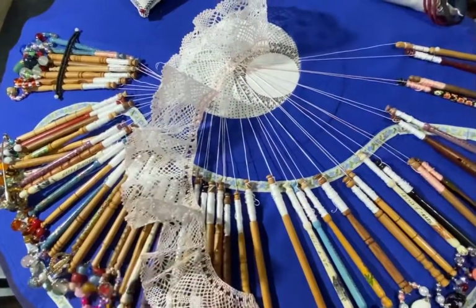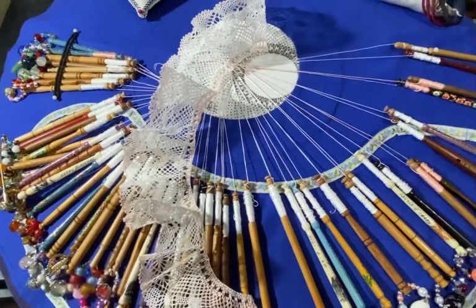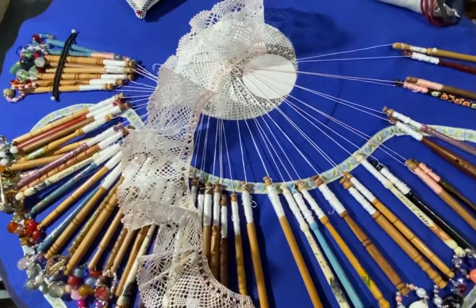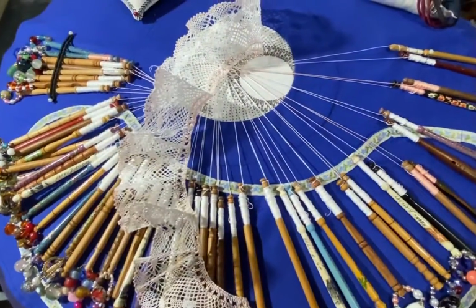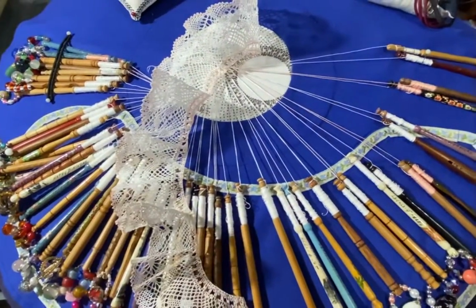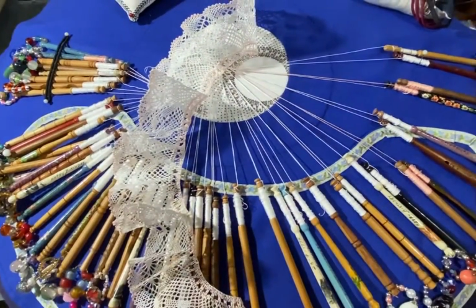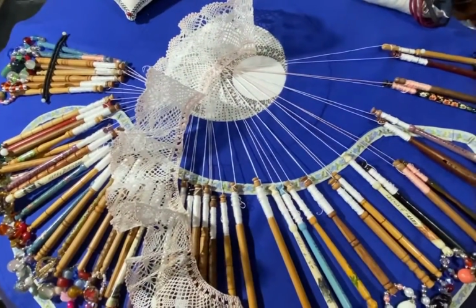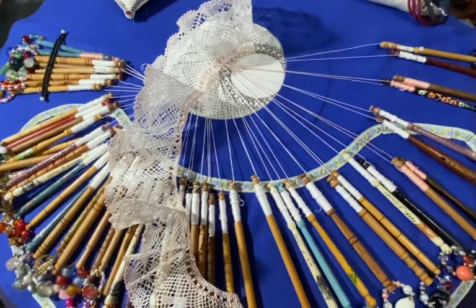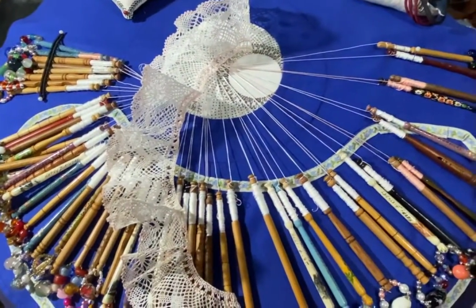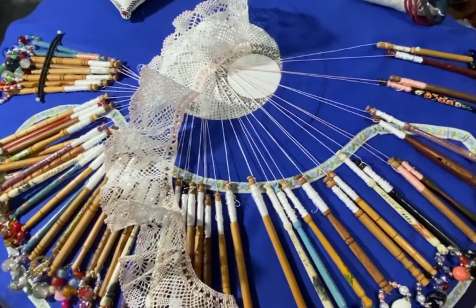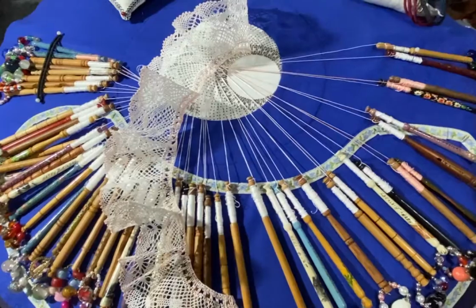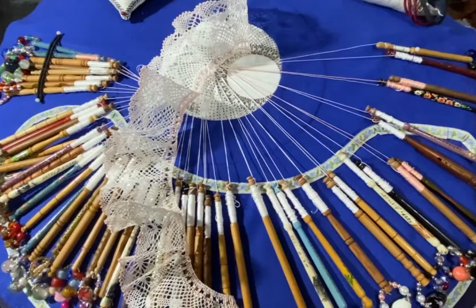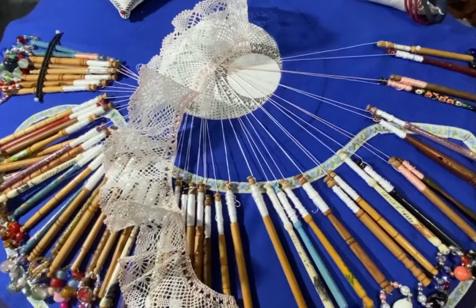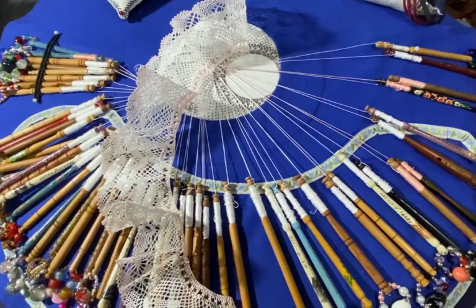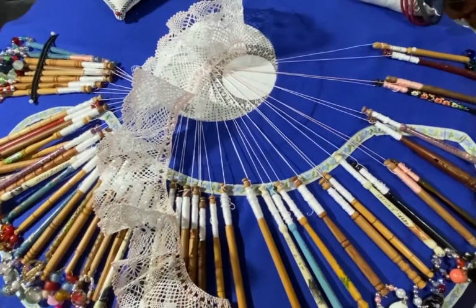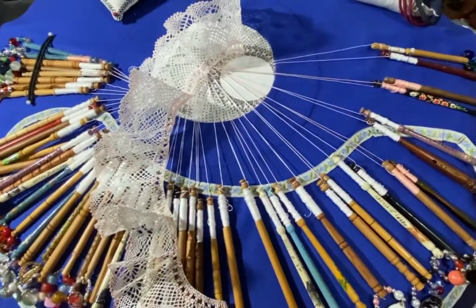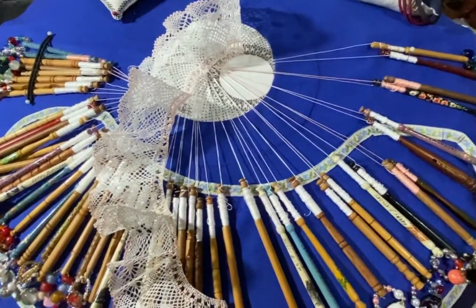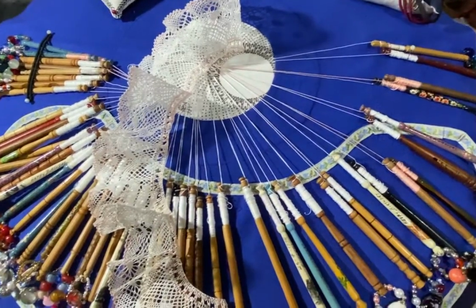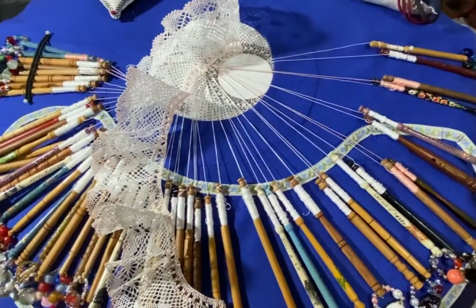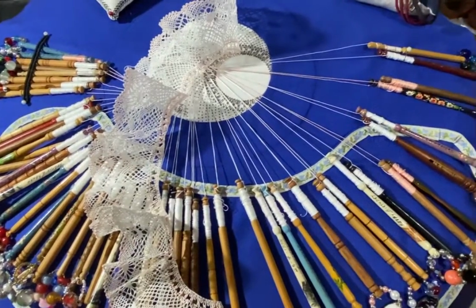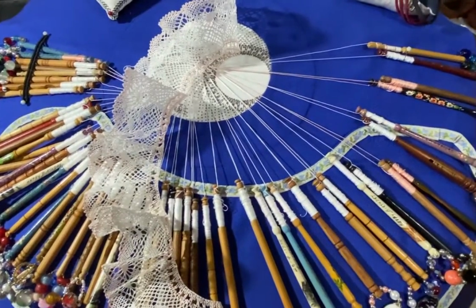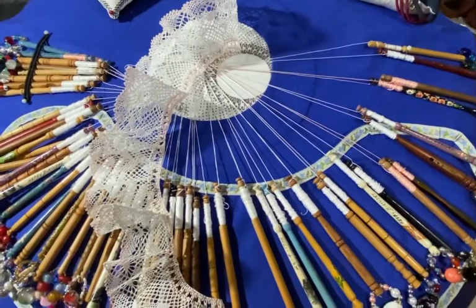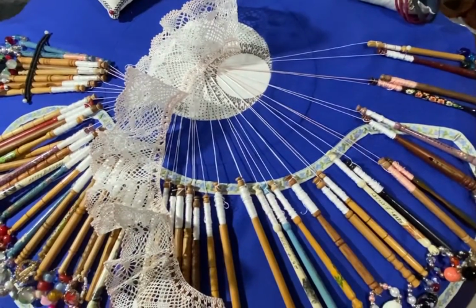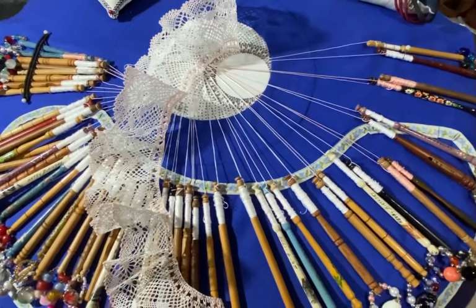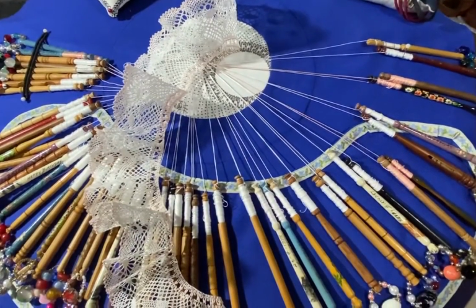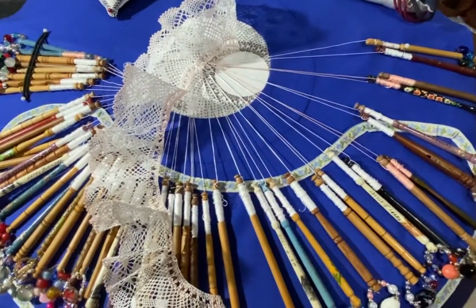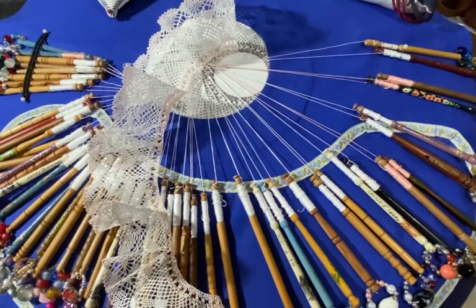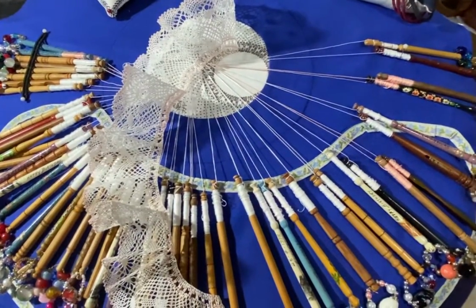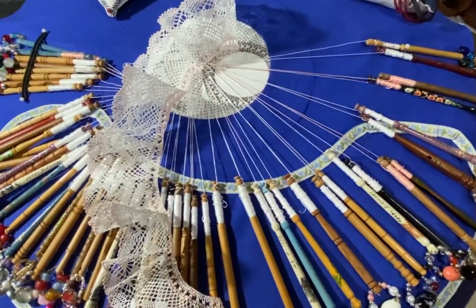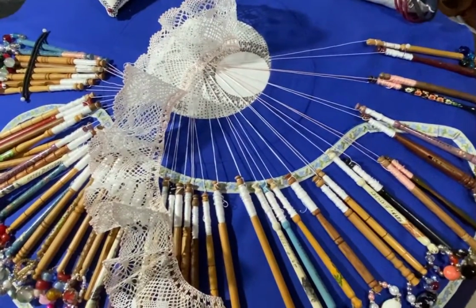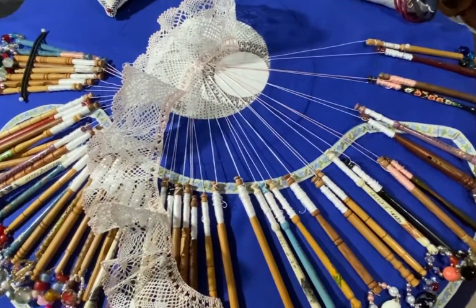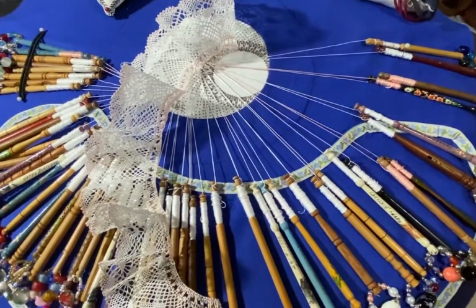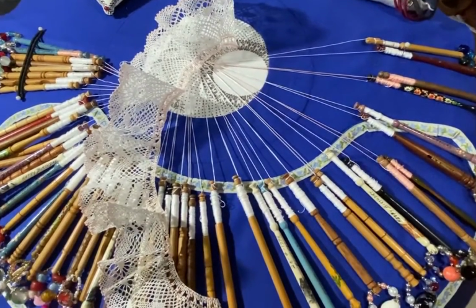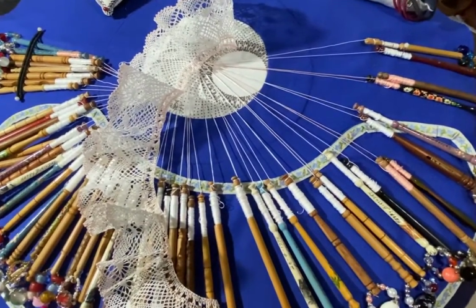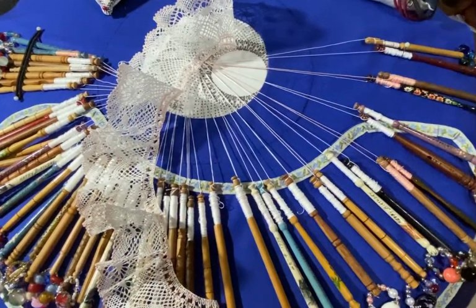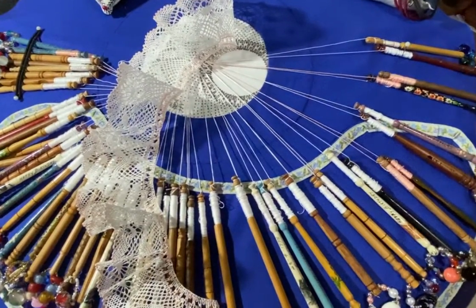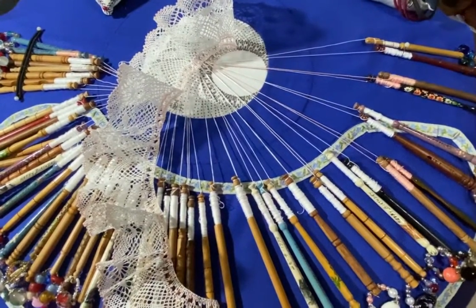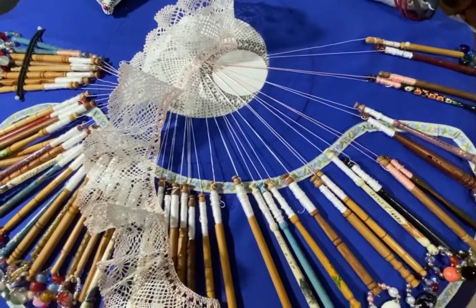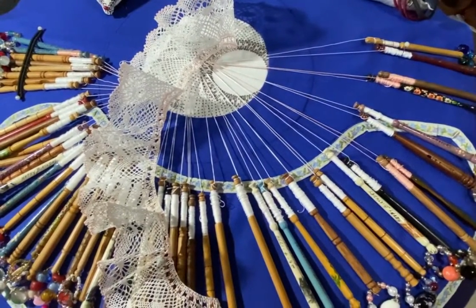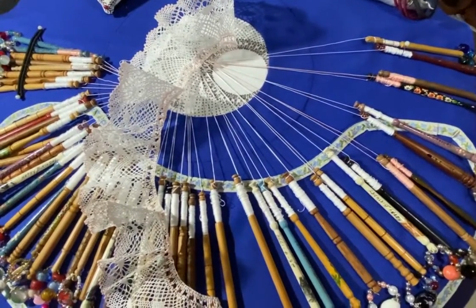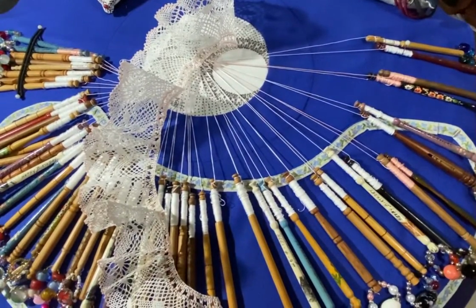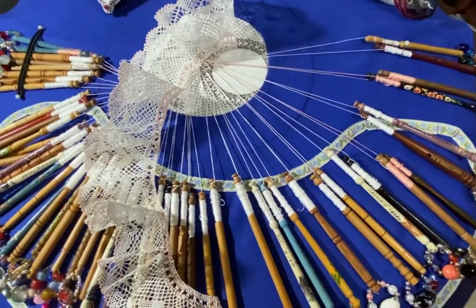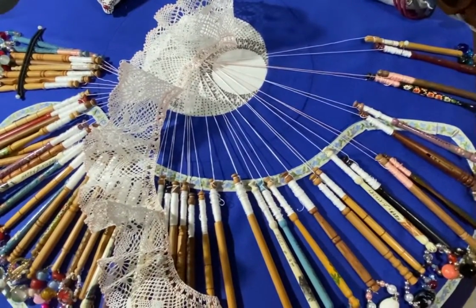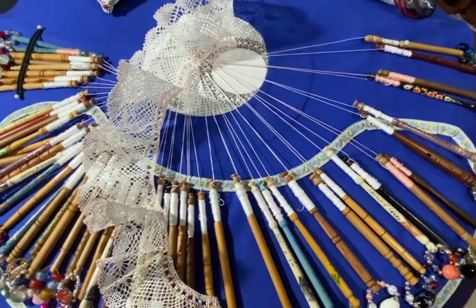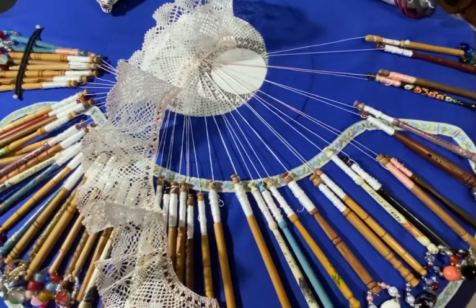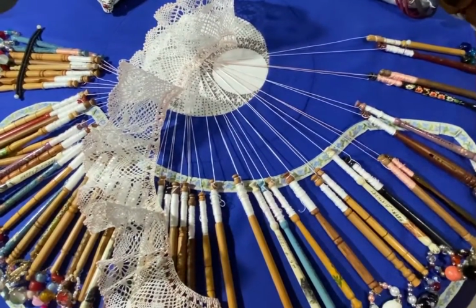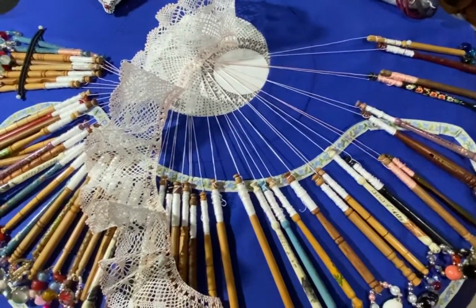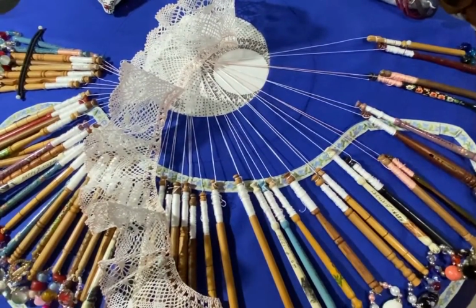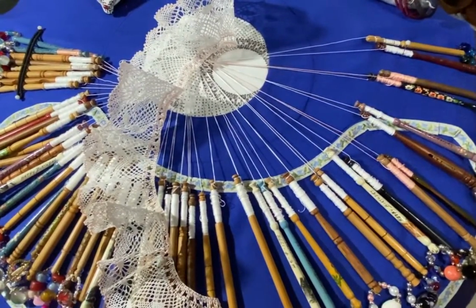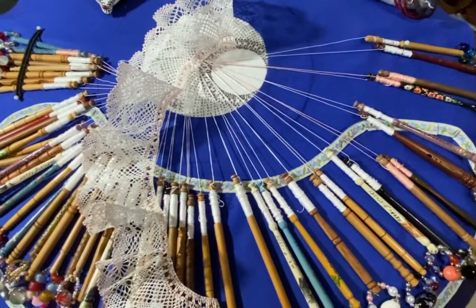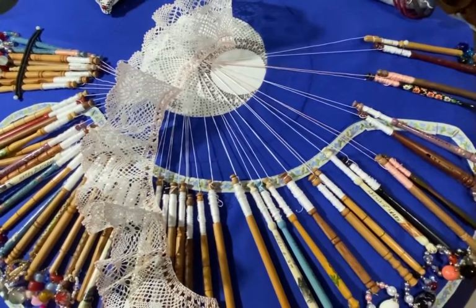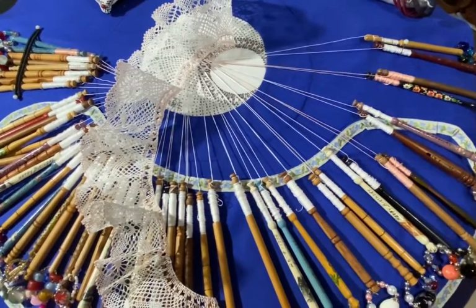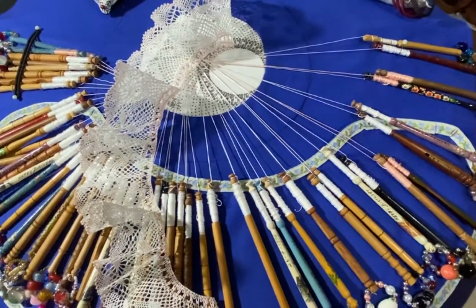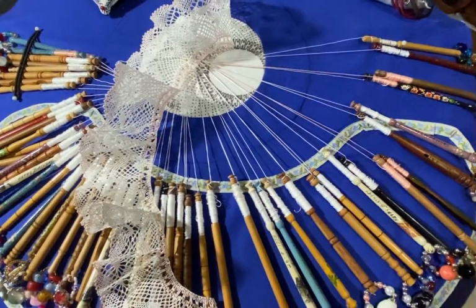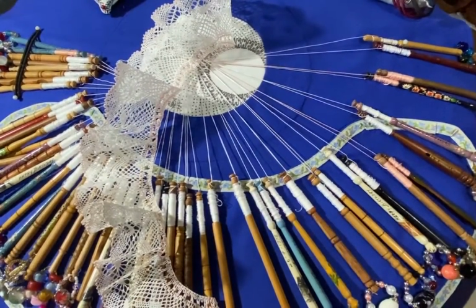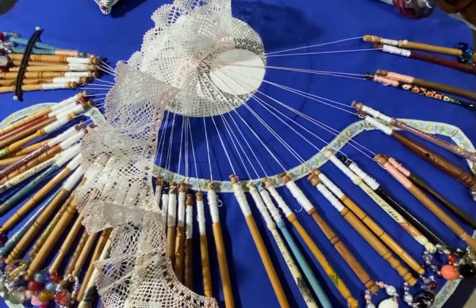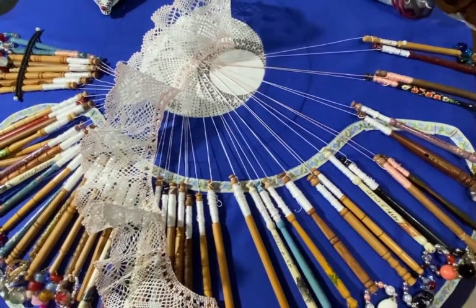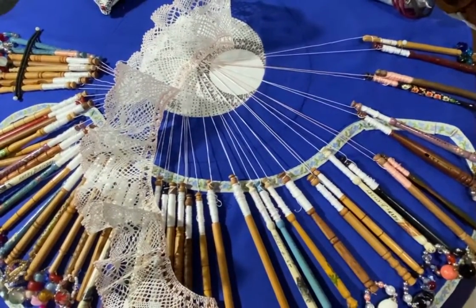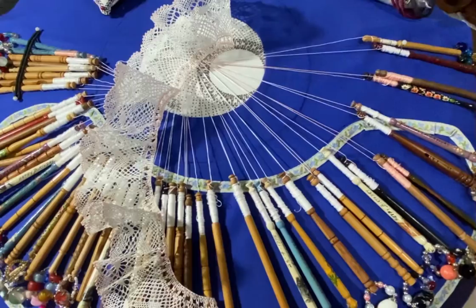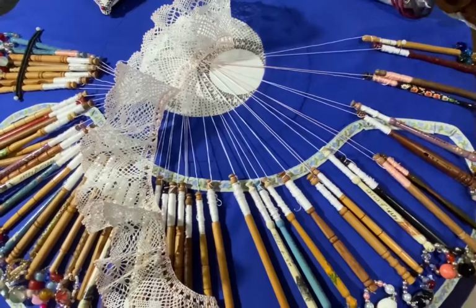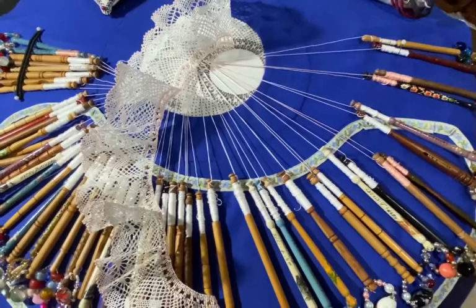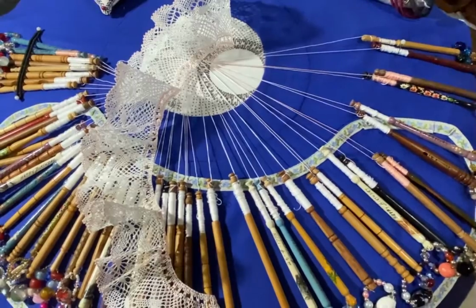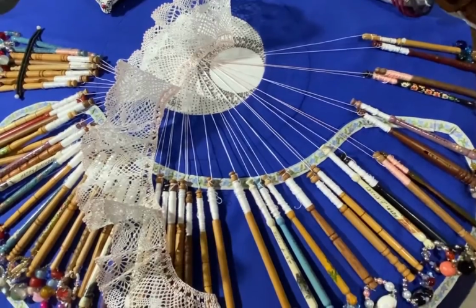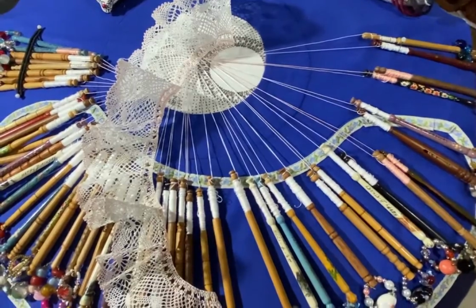So if anyone's interested in bobbin lace, send me a message. I'll put you in touch with the Australian Lace Guild.